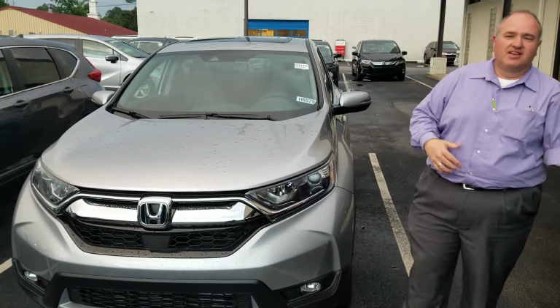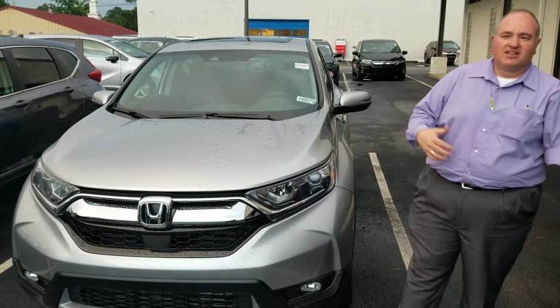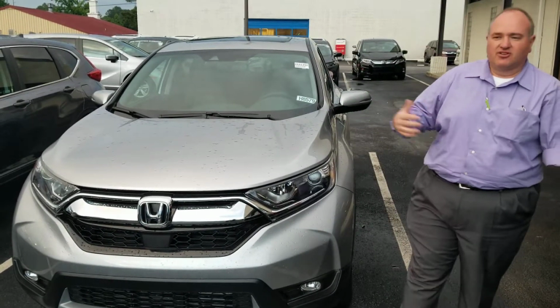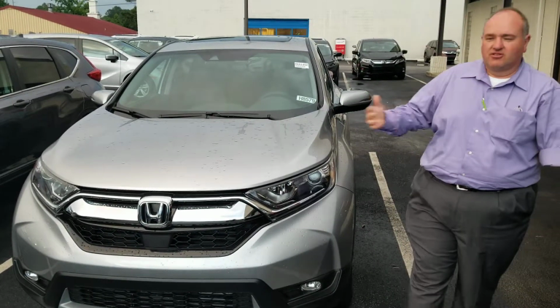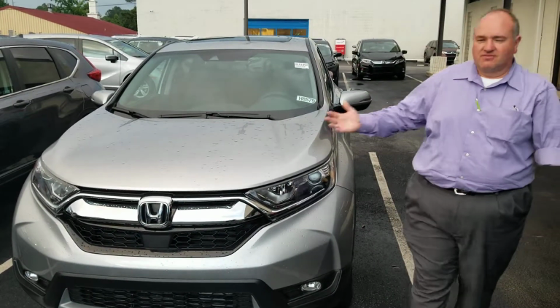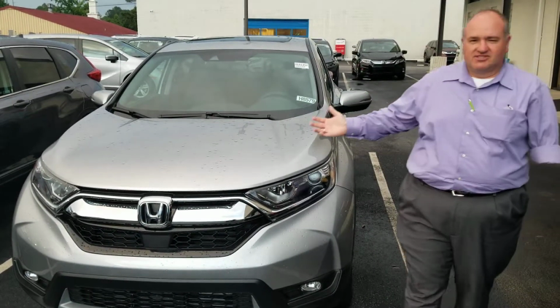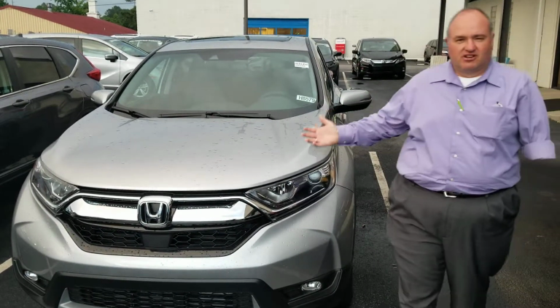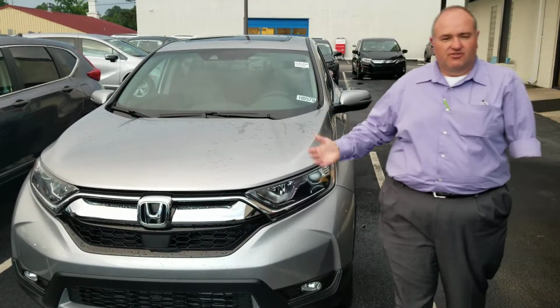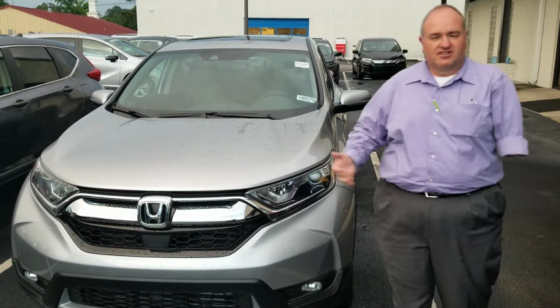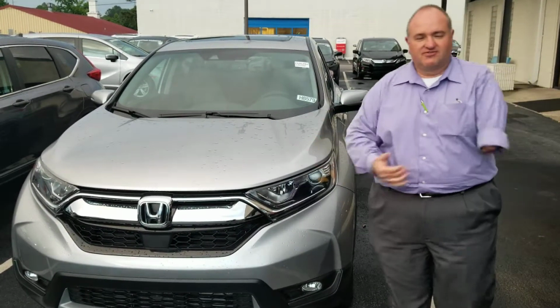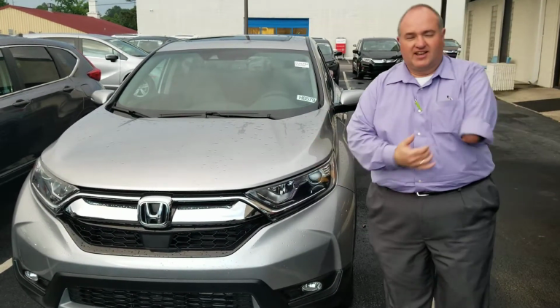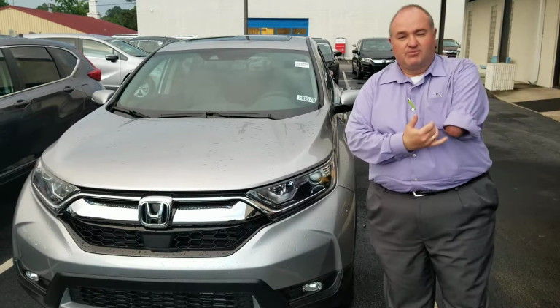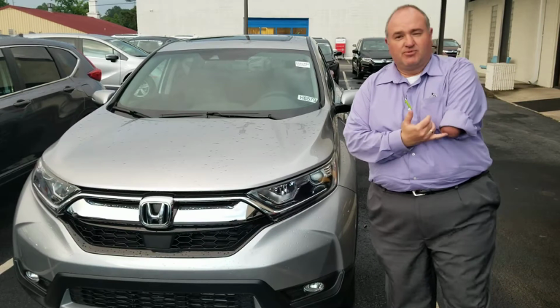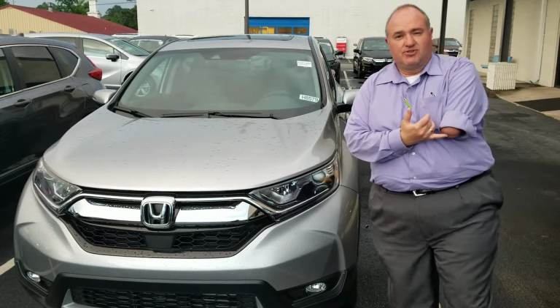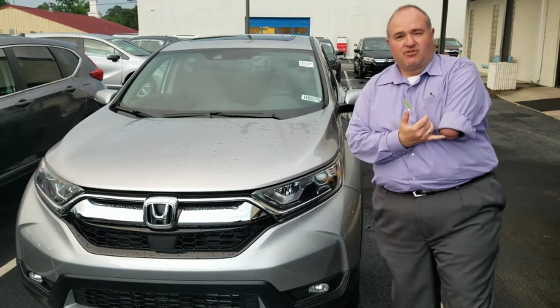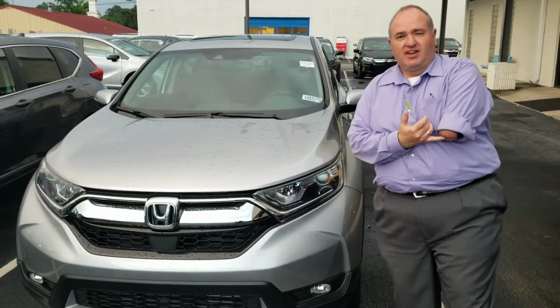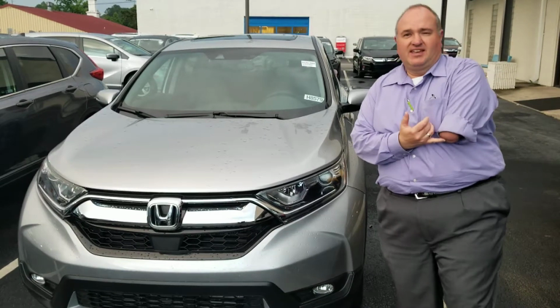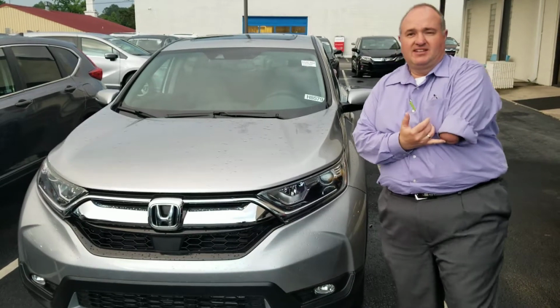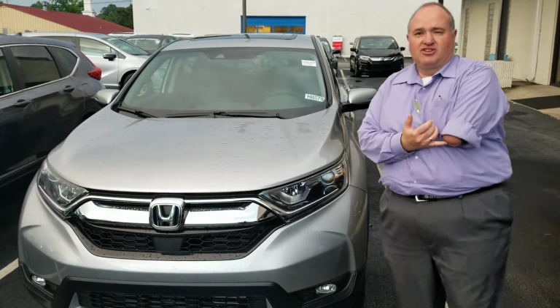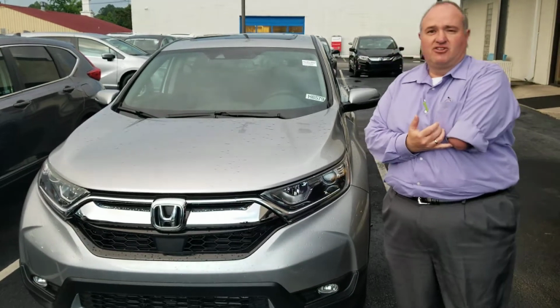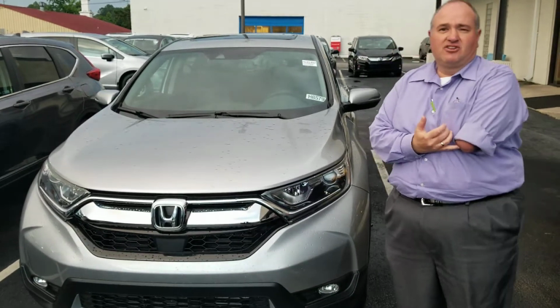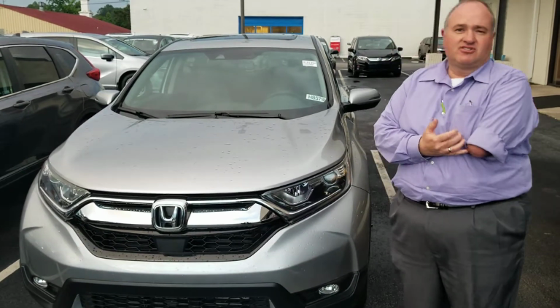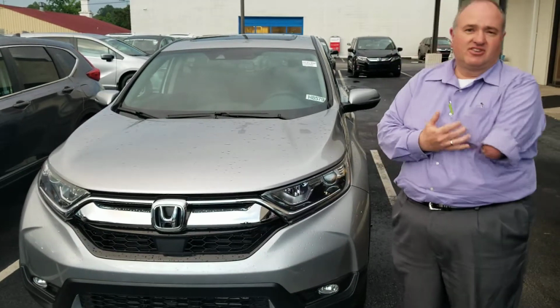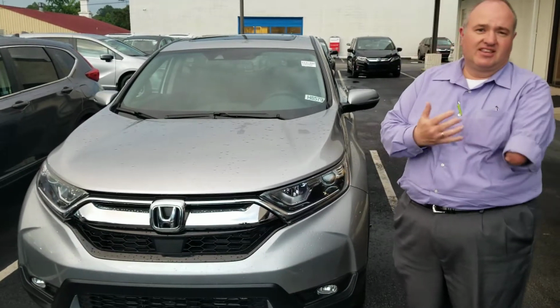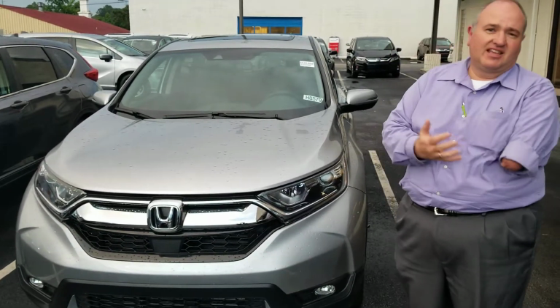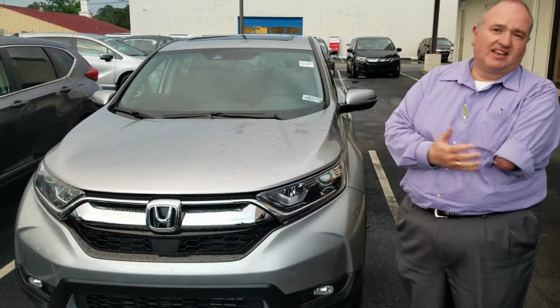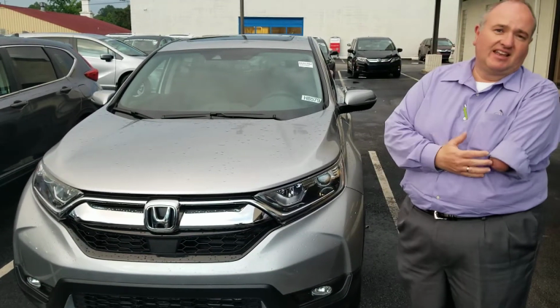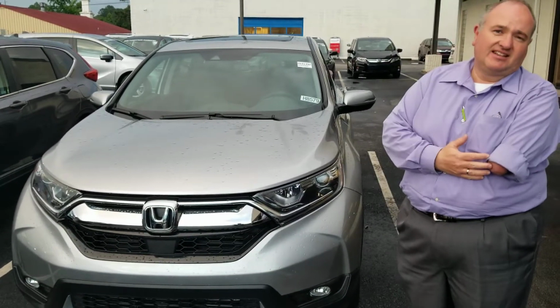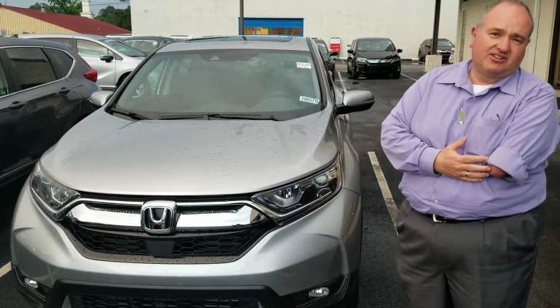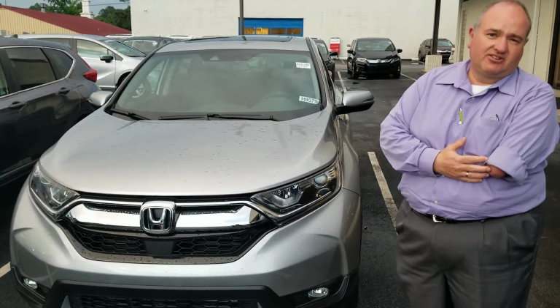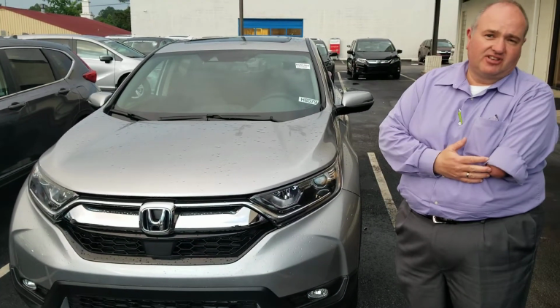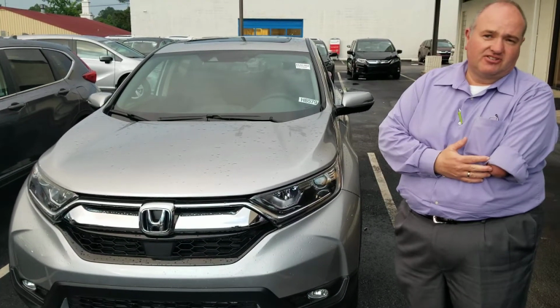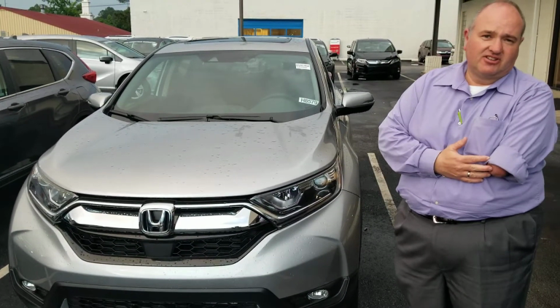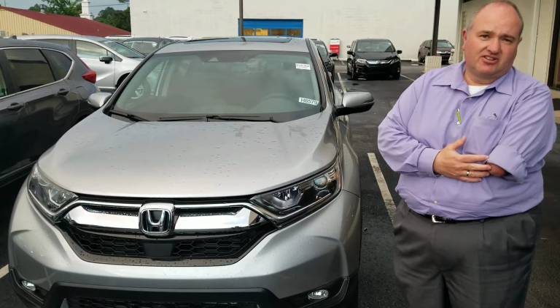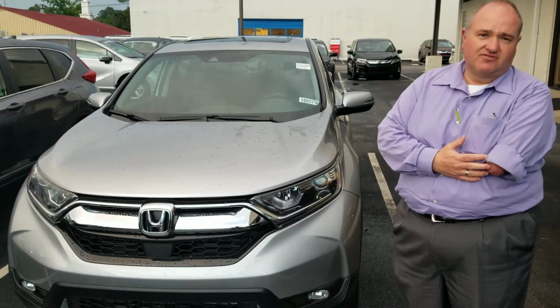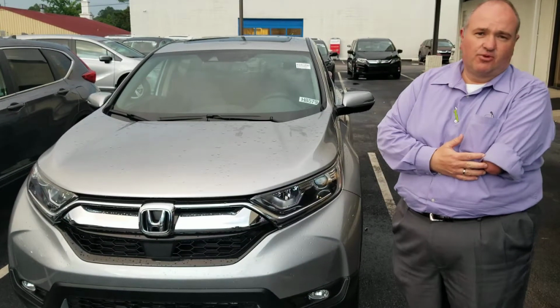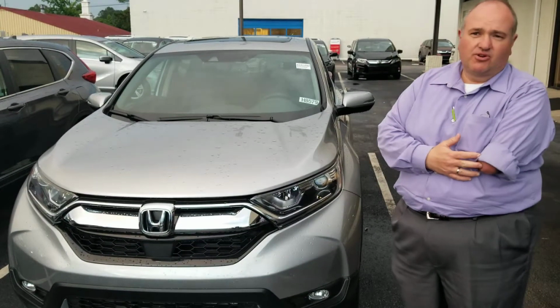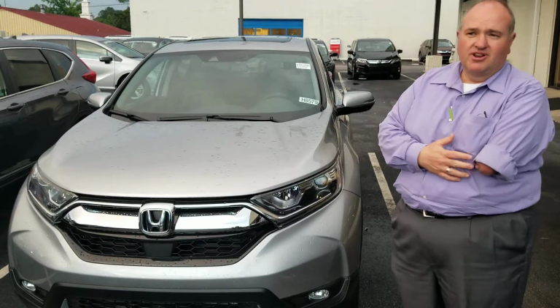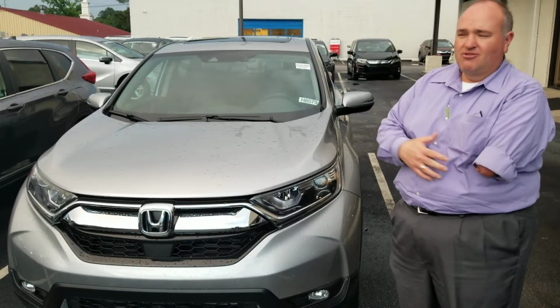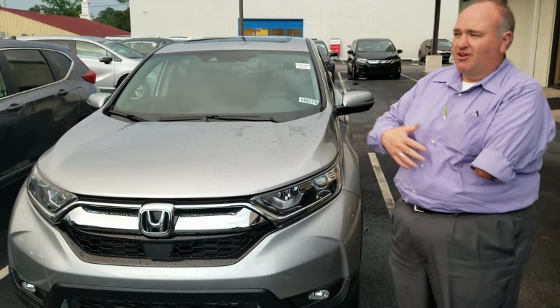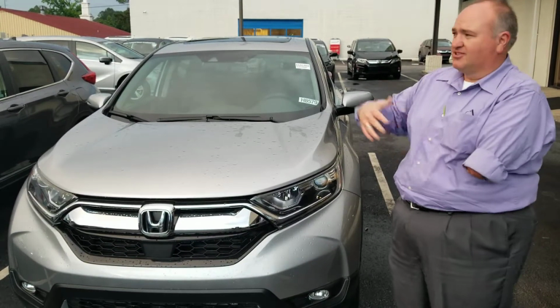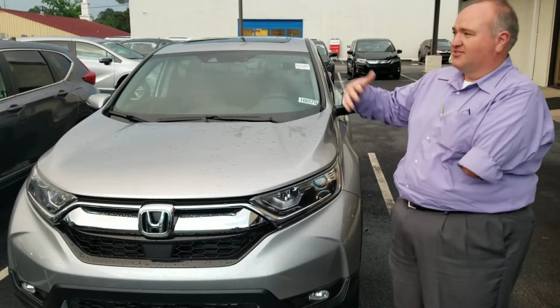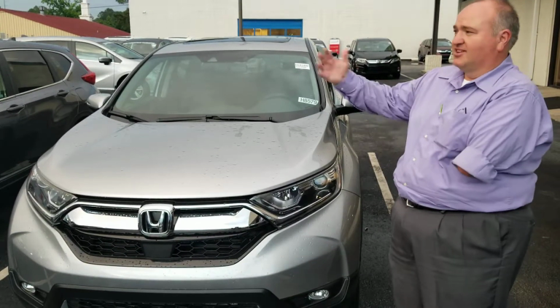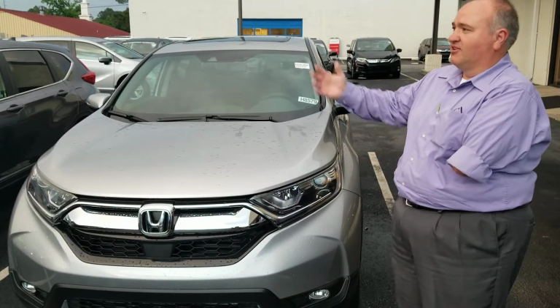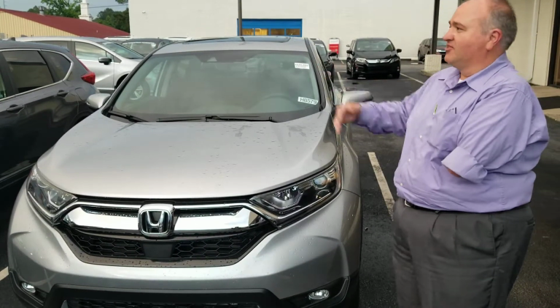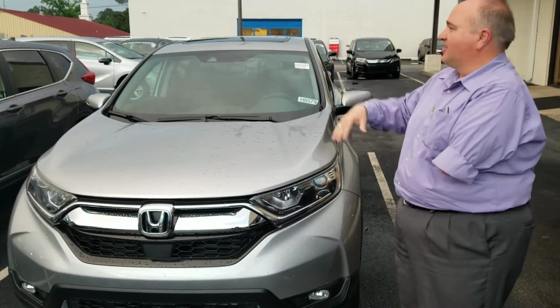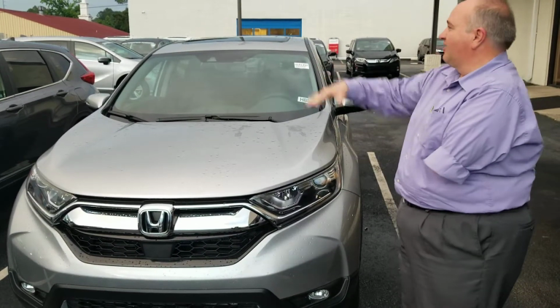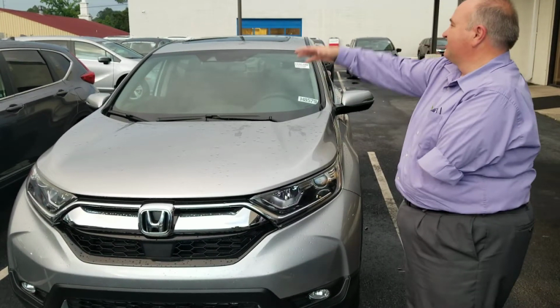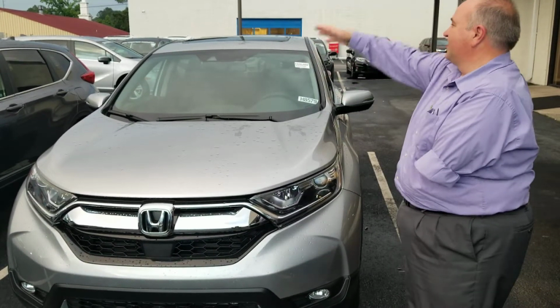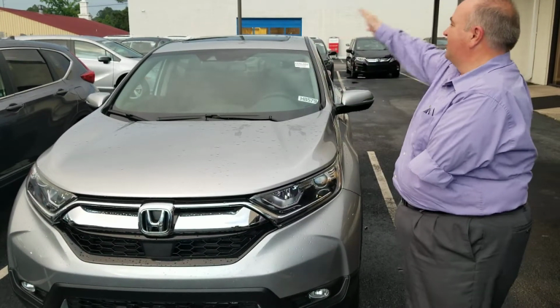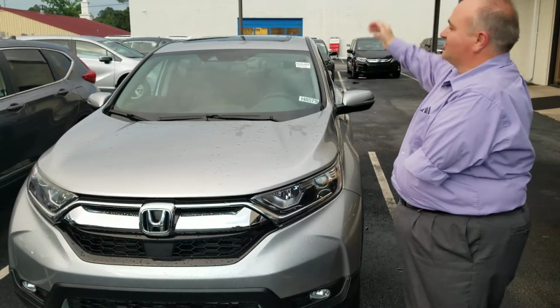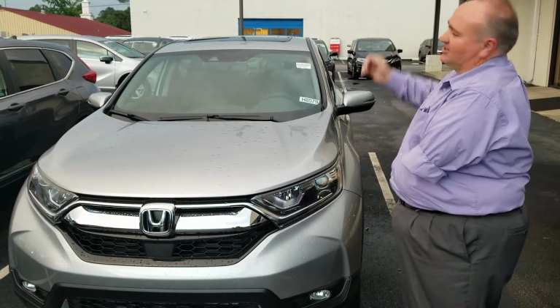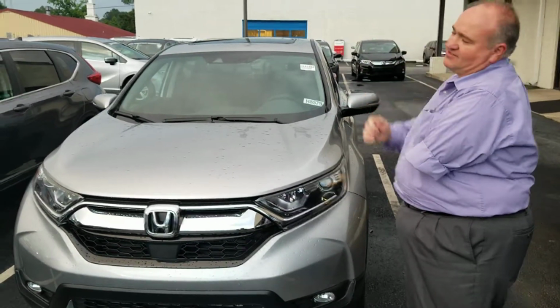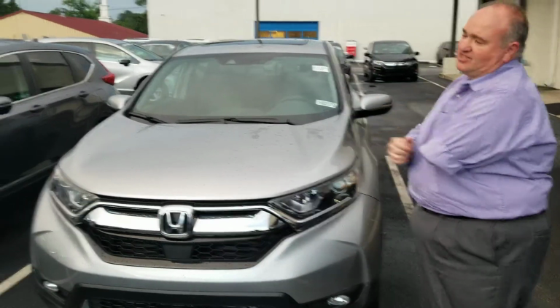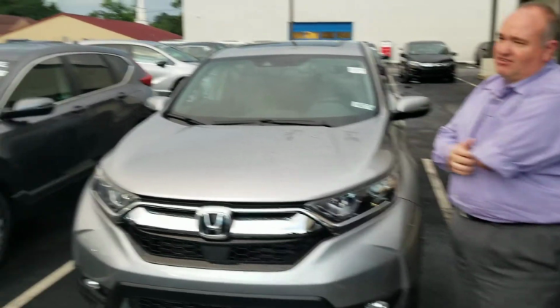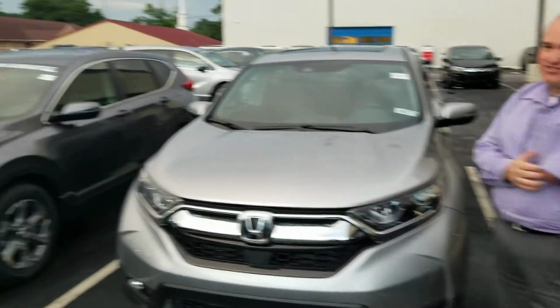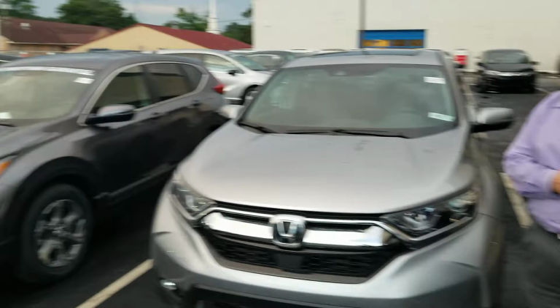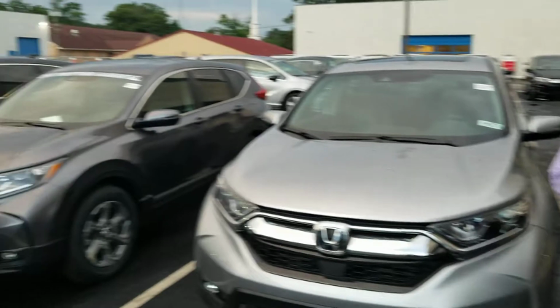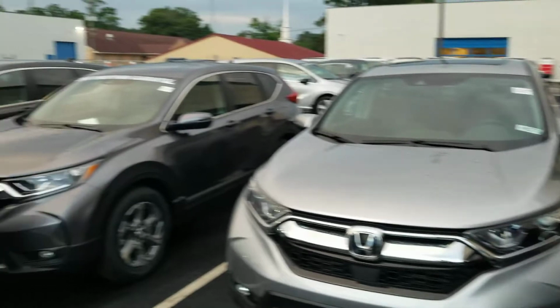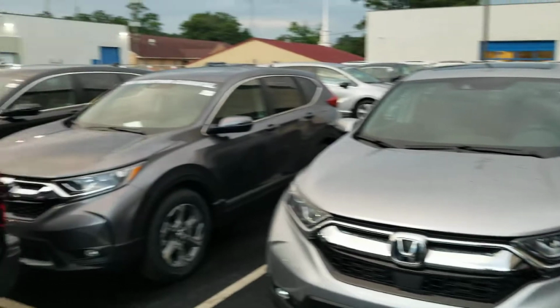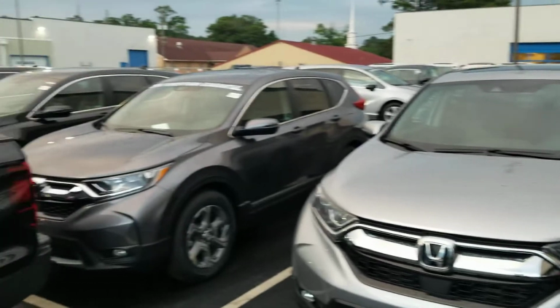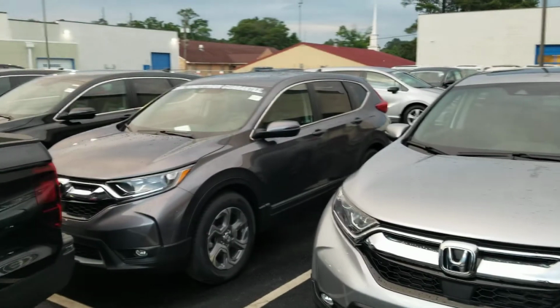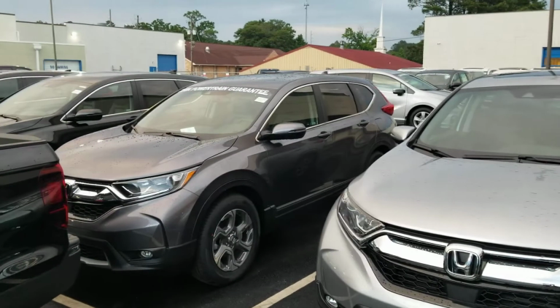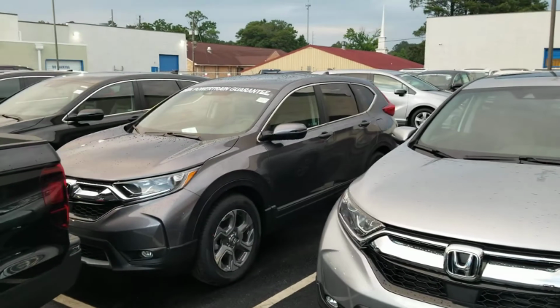The silver is available with the gray interior, so you get that light interior that you're looking for. We also have several other colors — I've got a ton of CR-Vs to choose from.